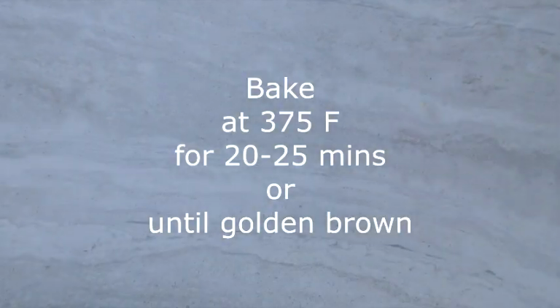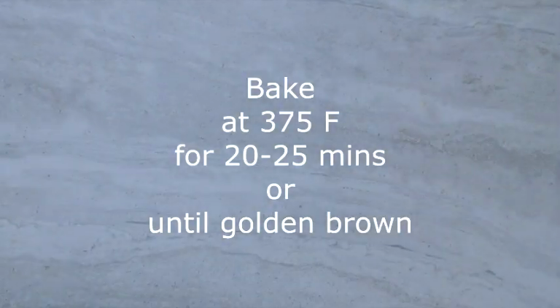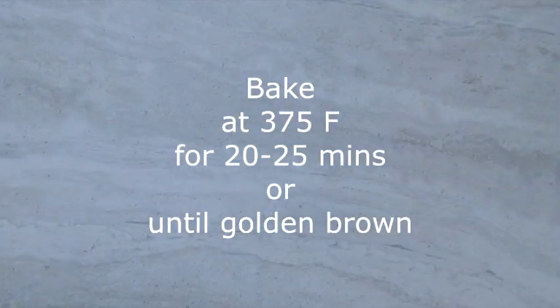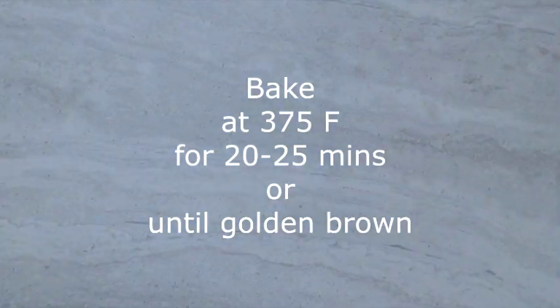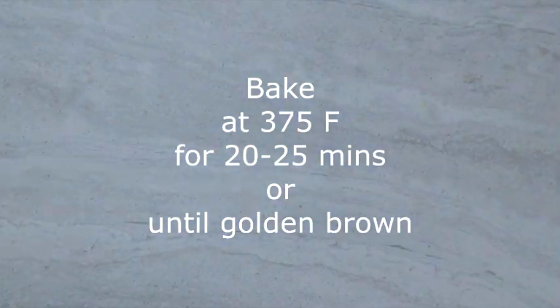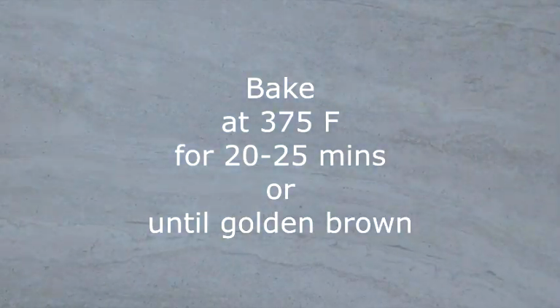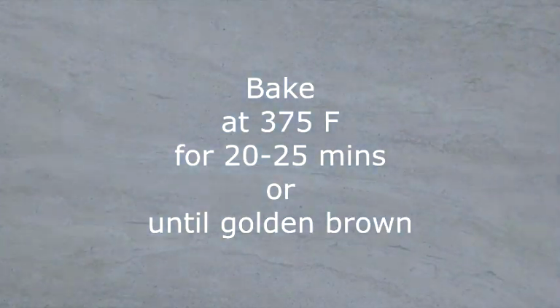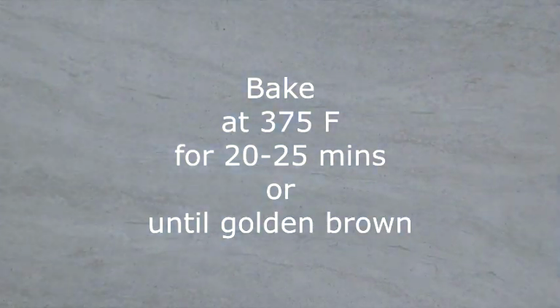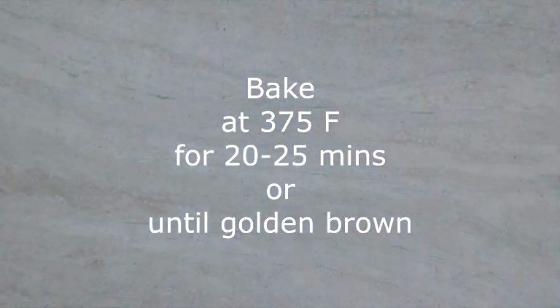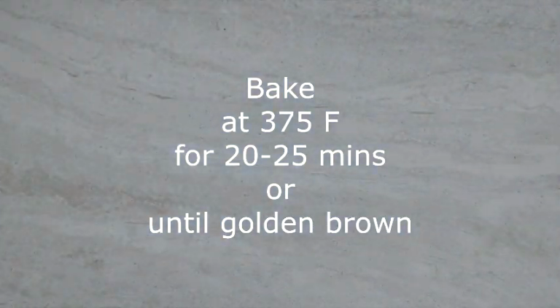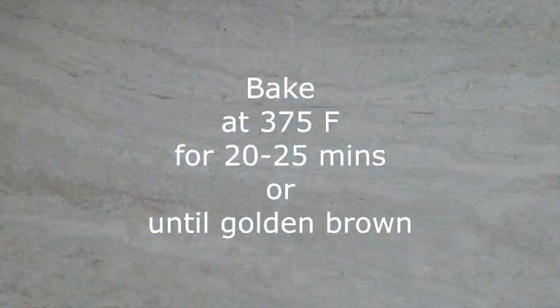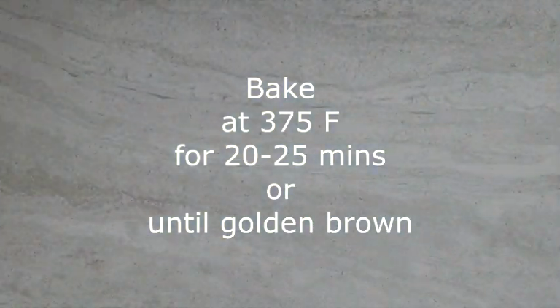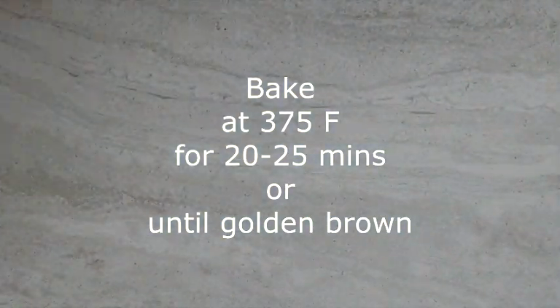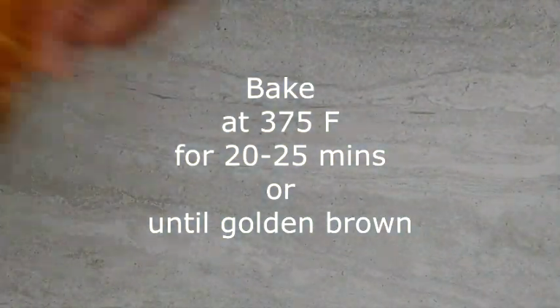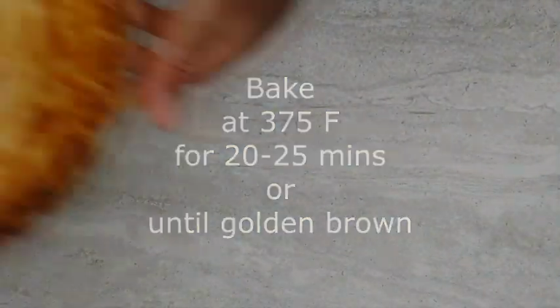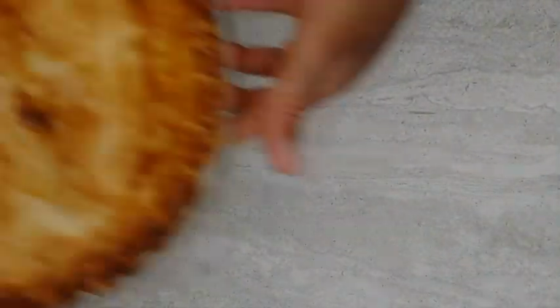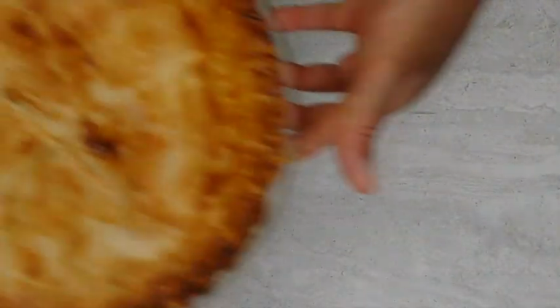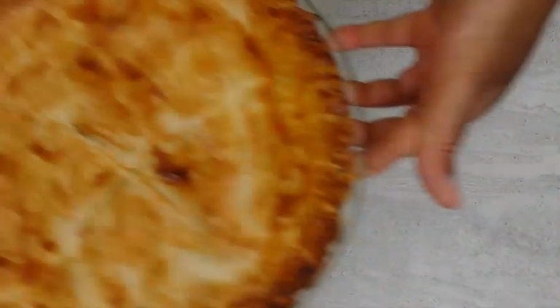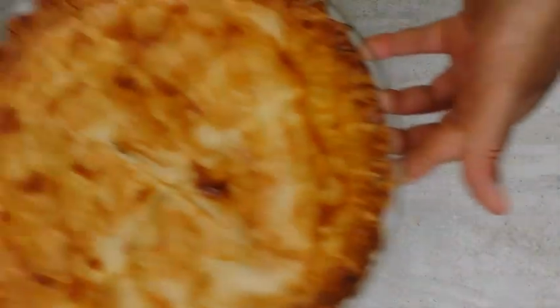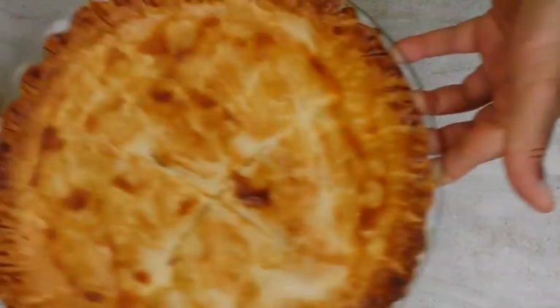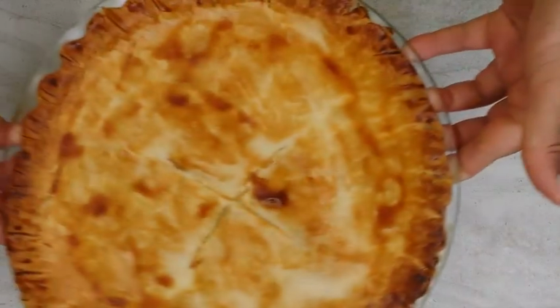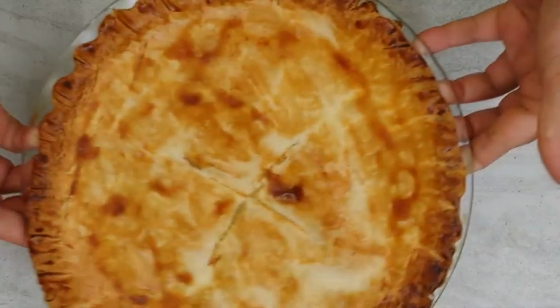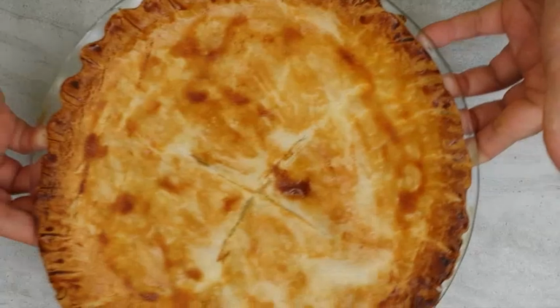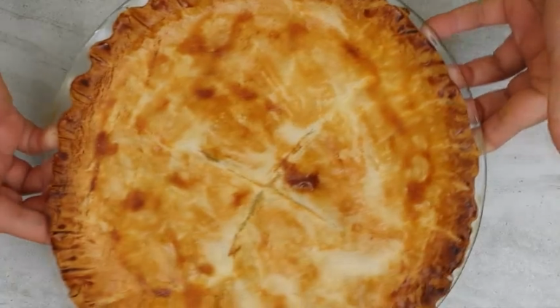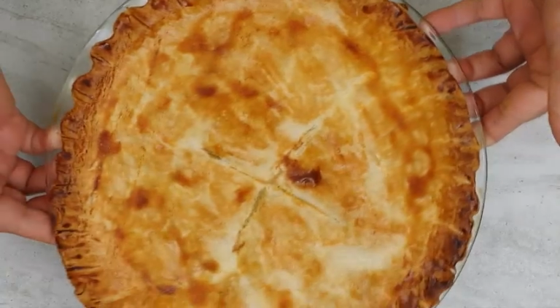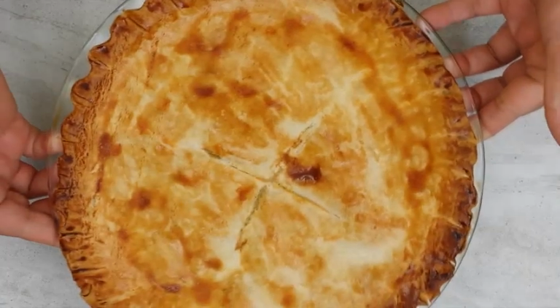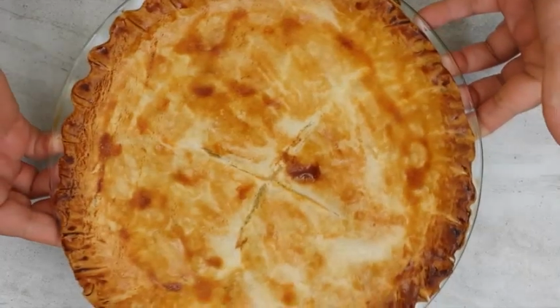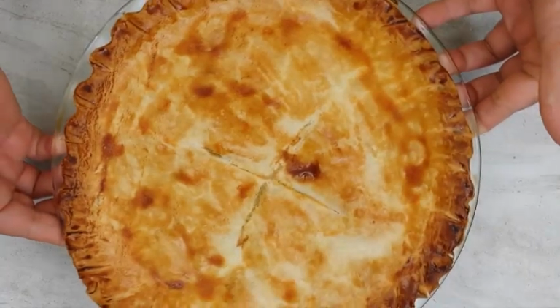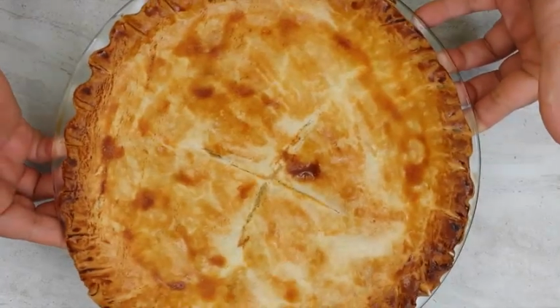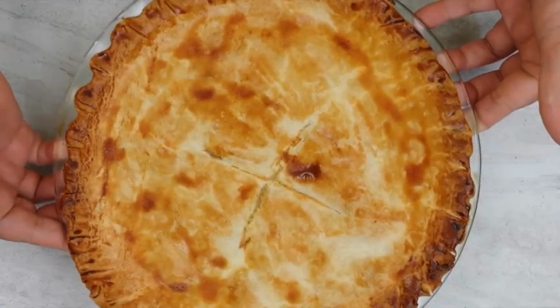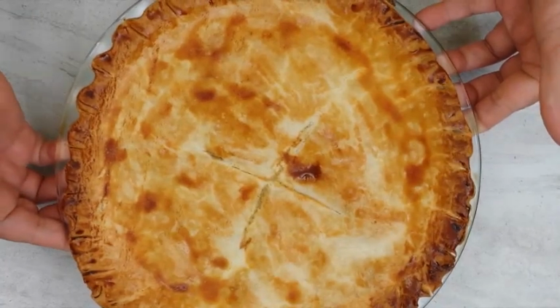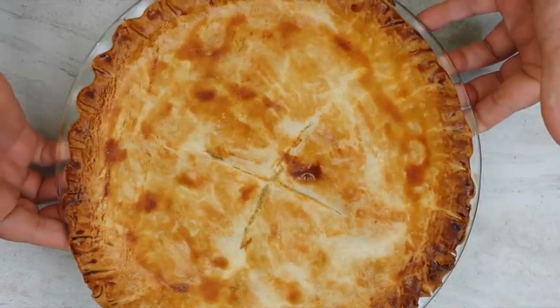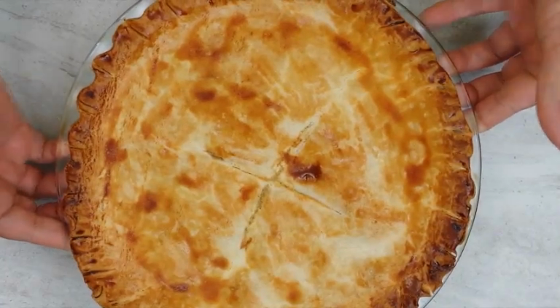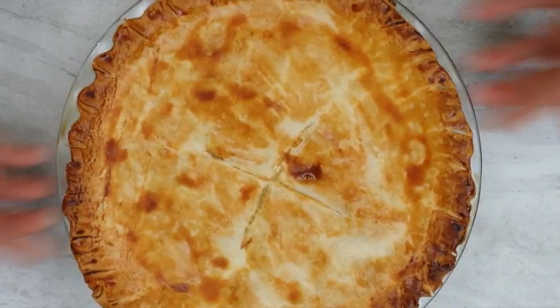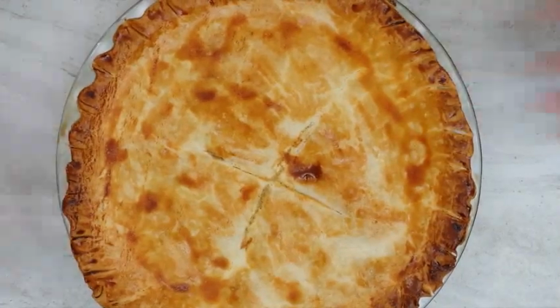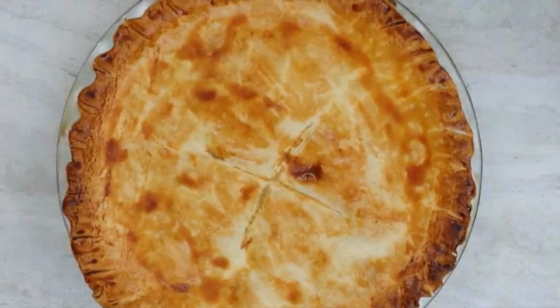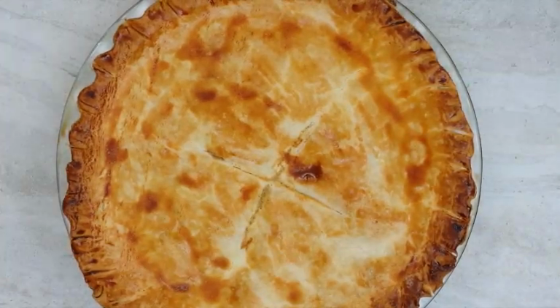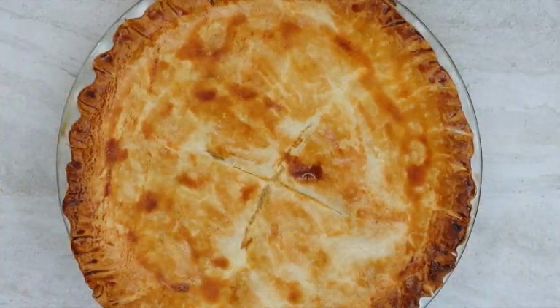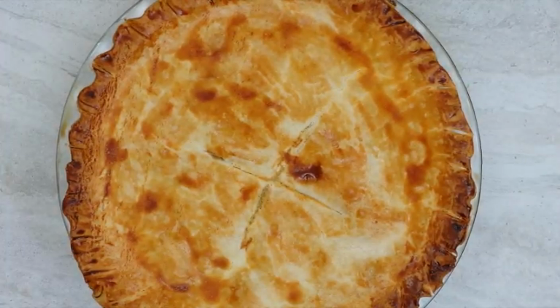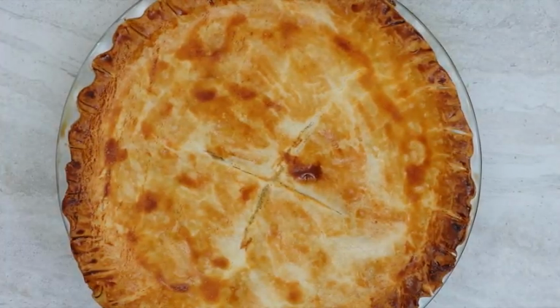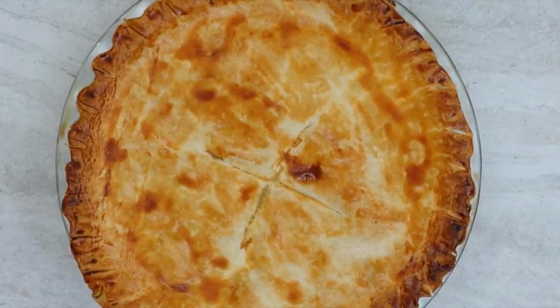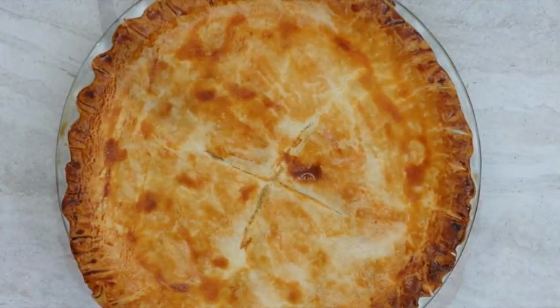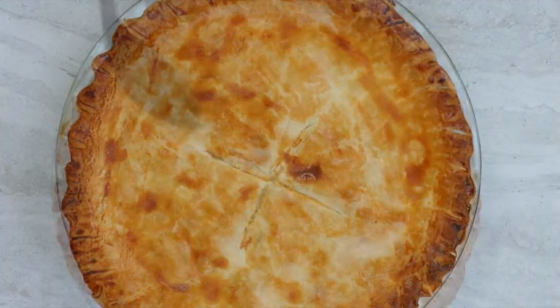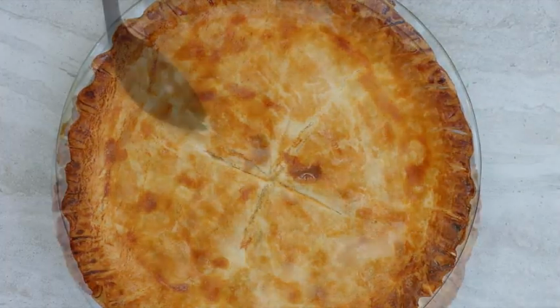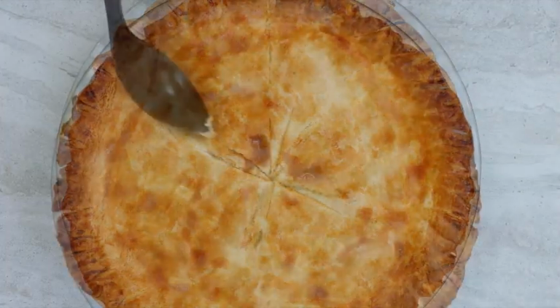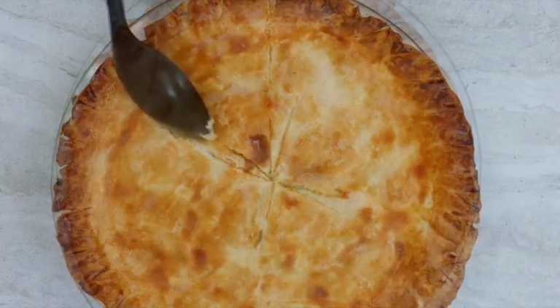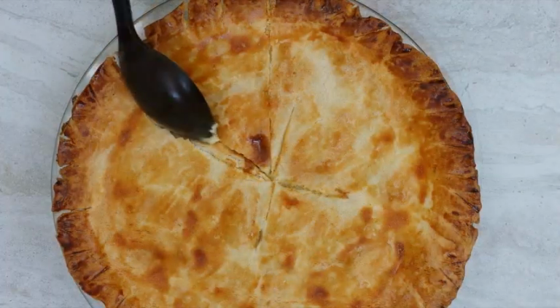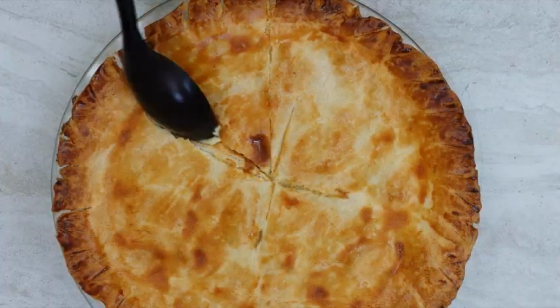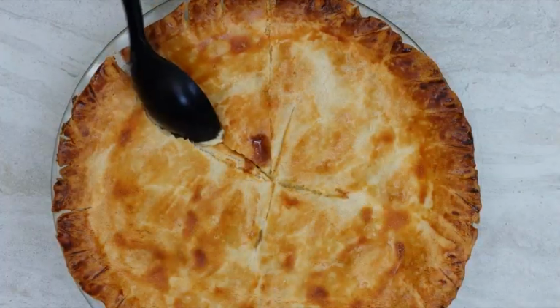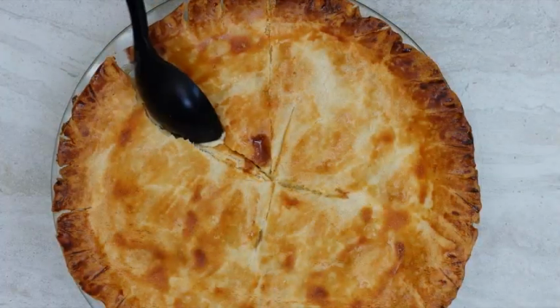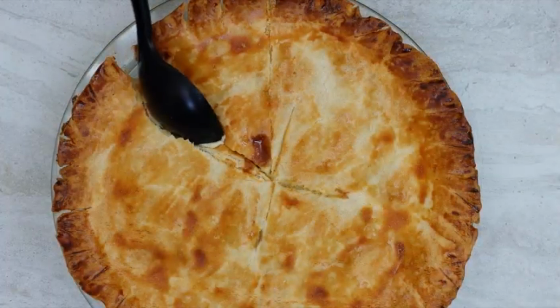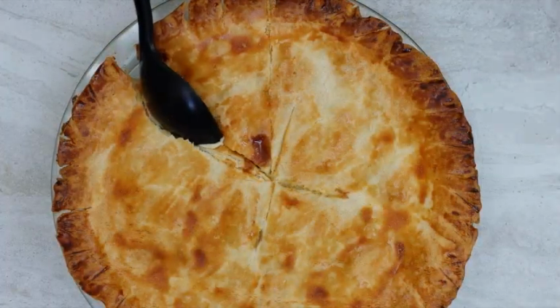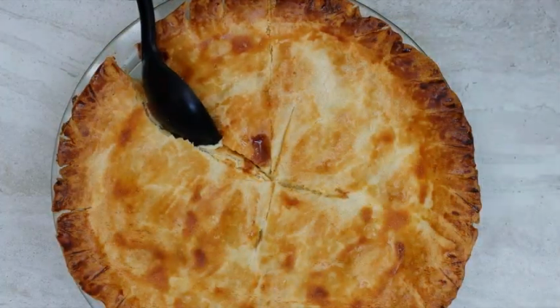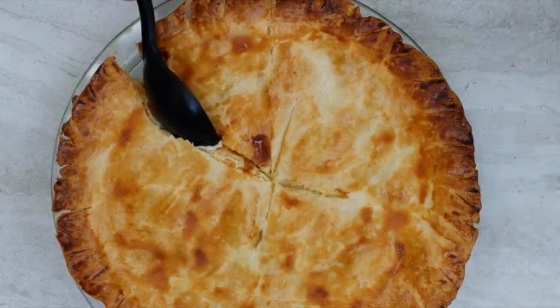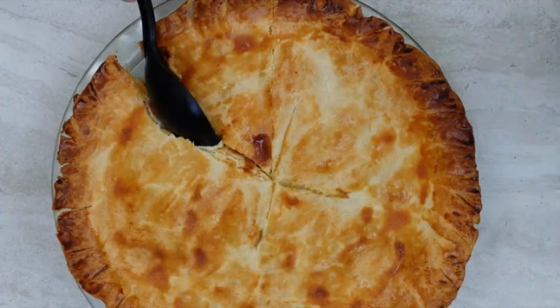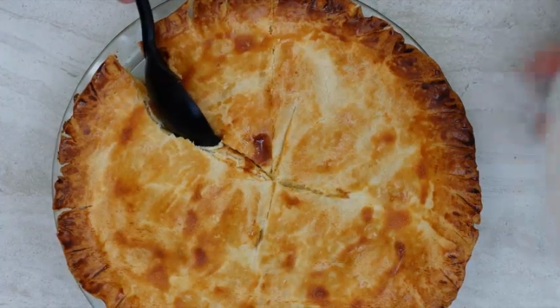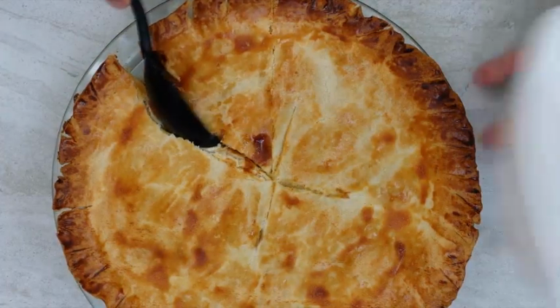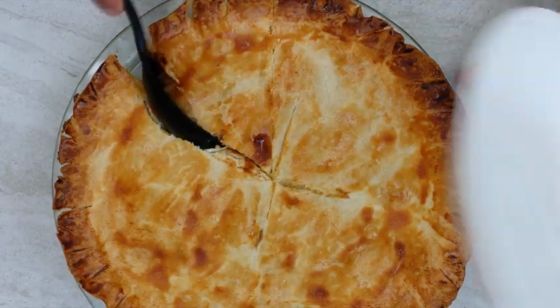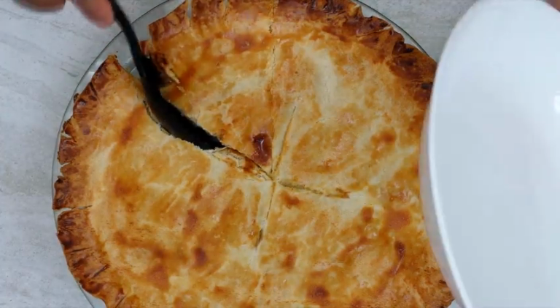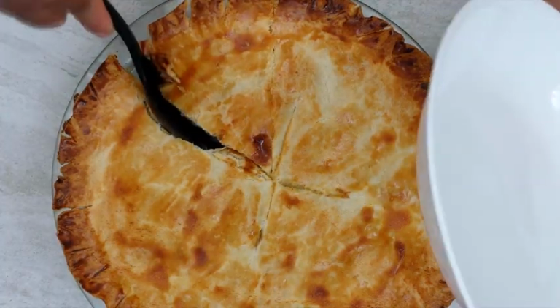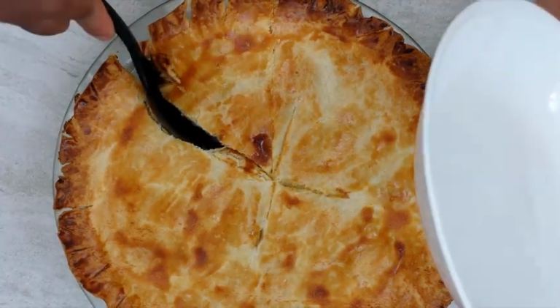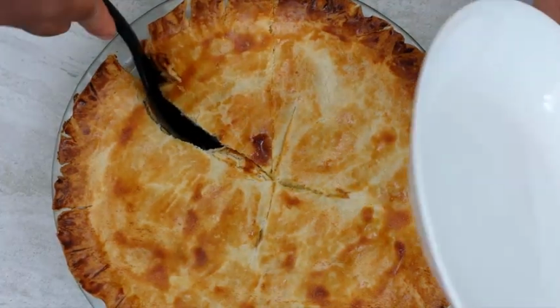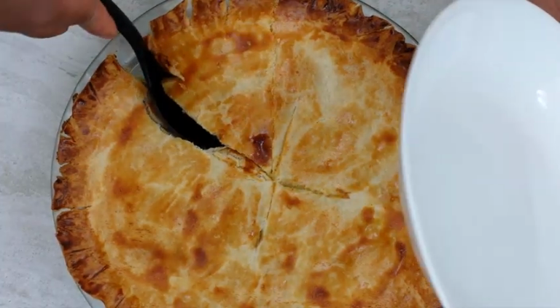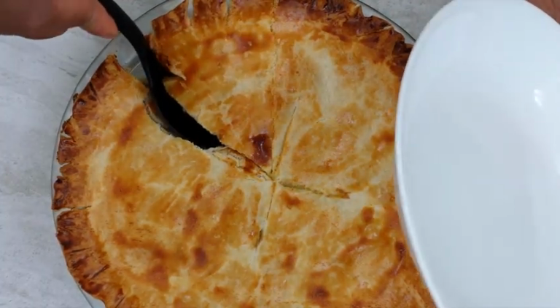Bake at 375 degrees Fahrenheit for 20 to 25 minutes or until the top is golden brown. Take care.